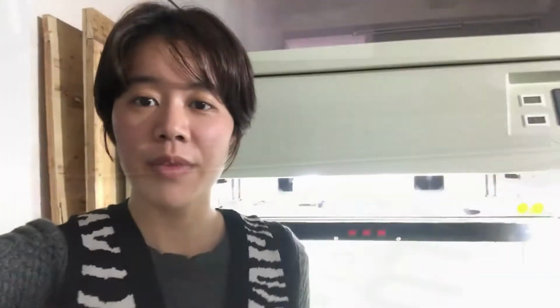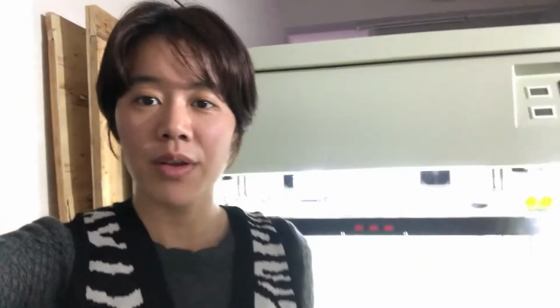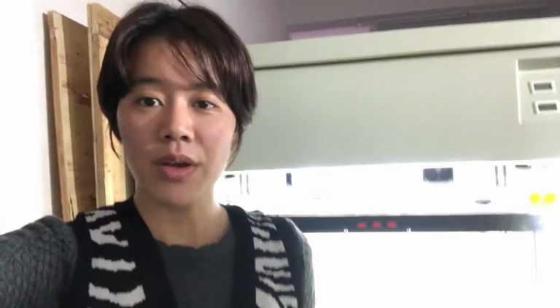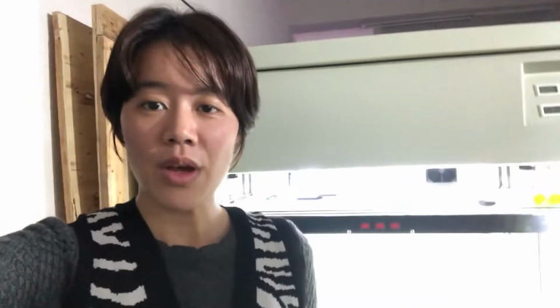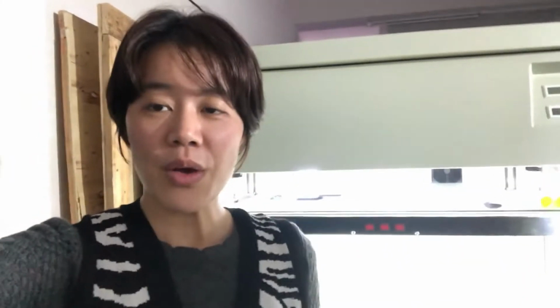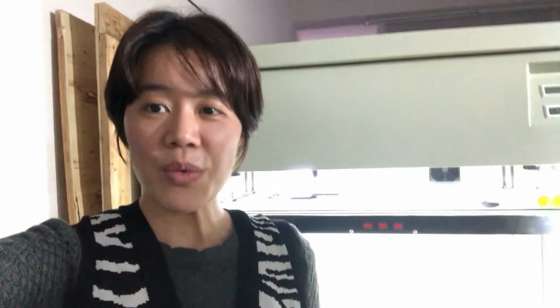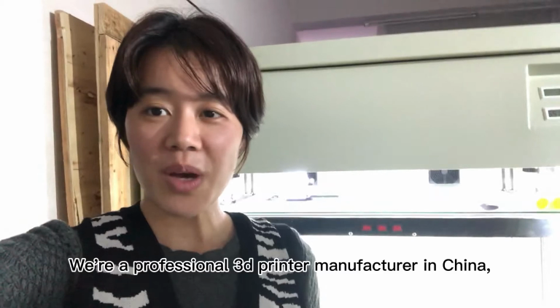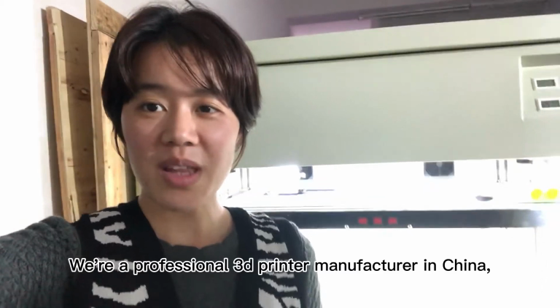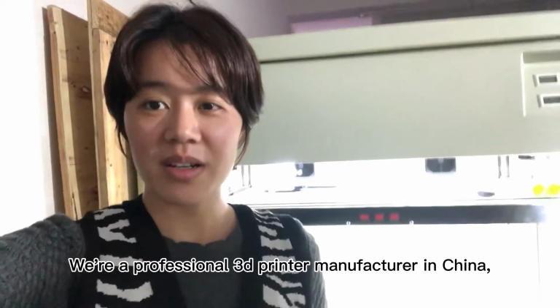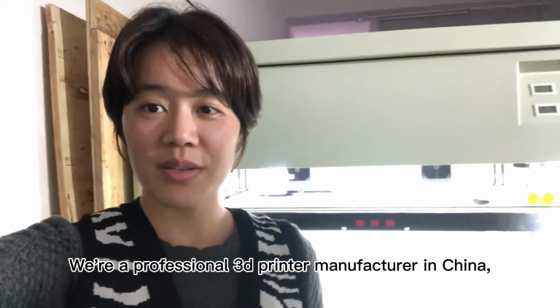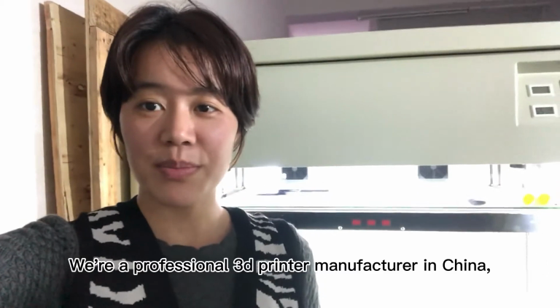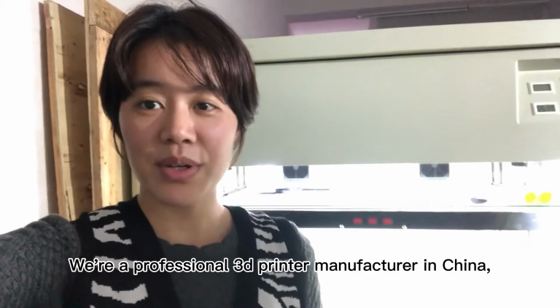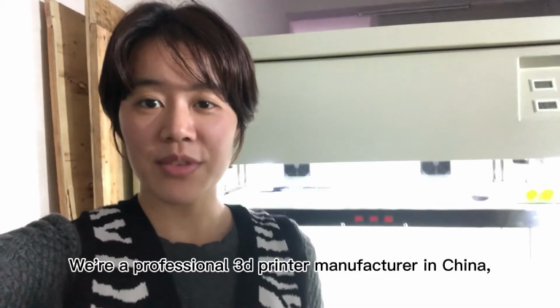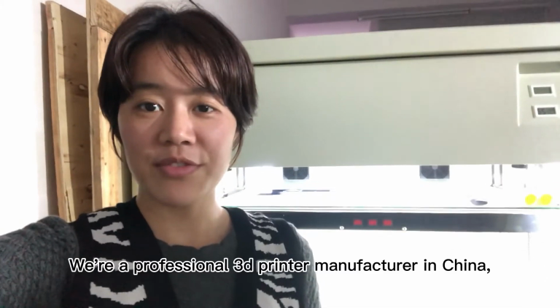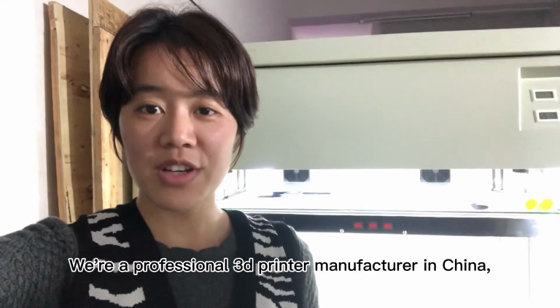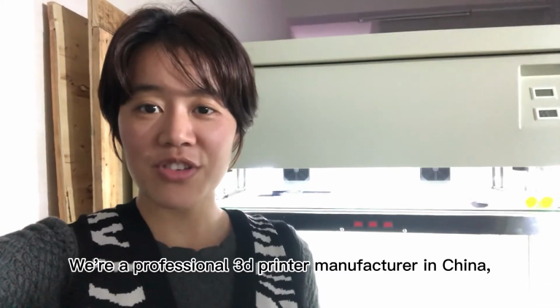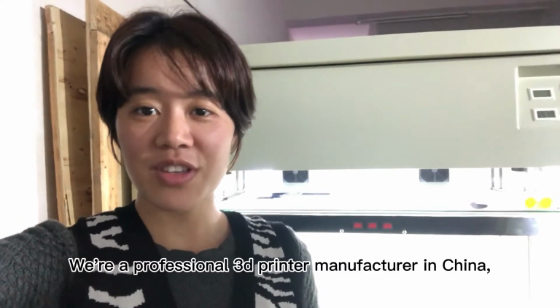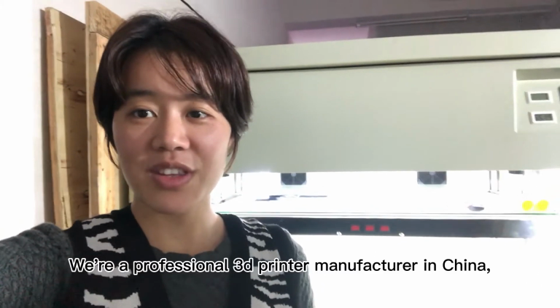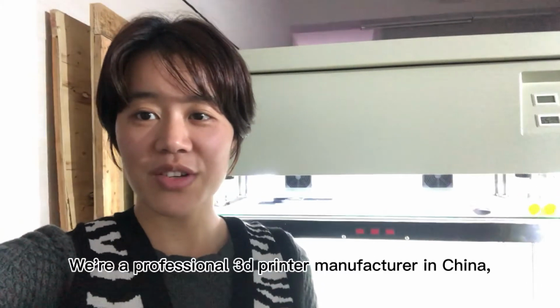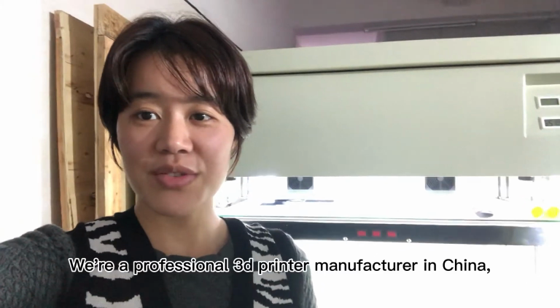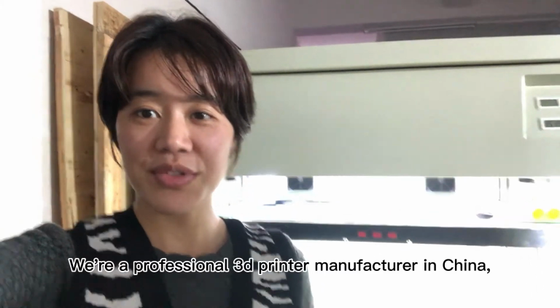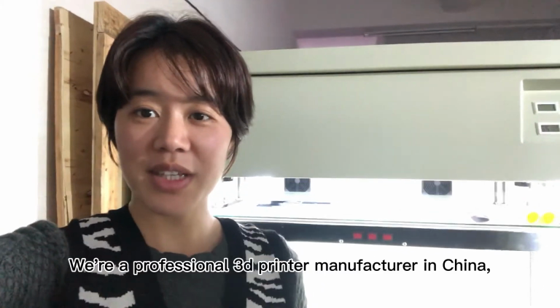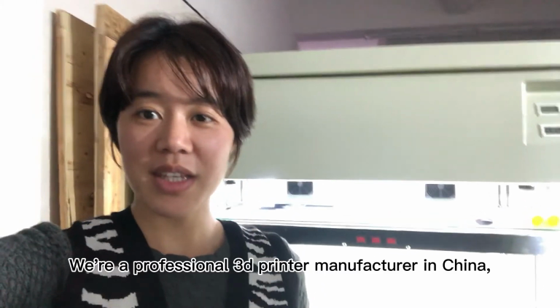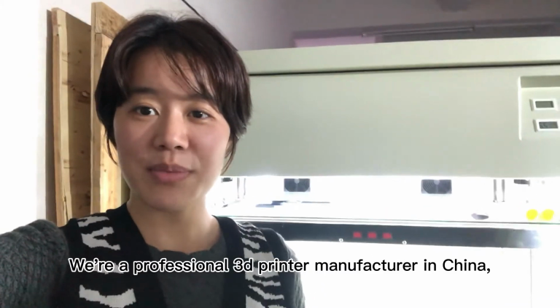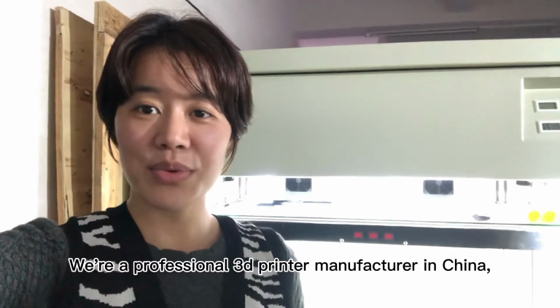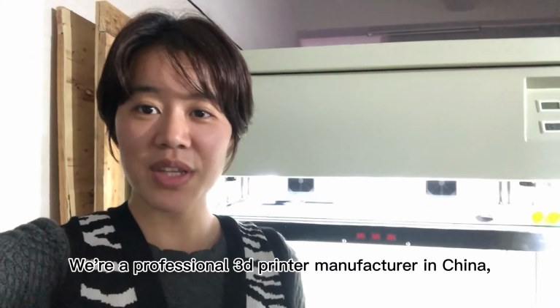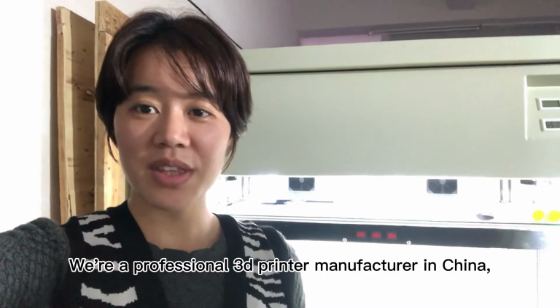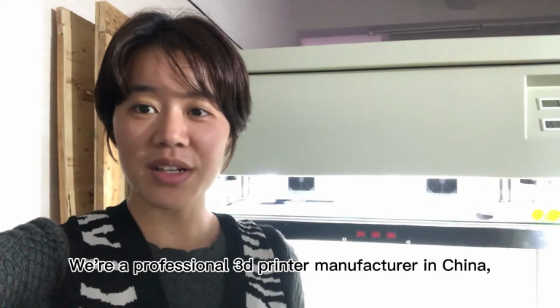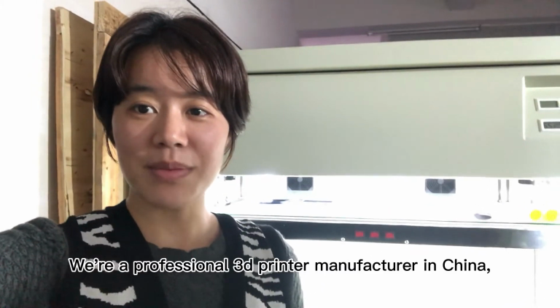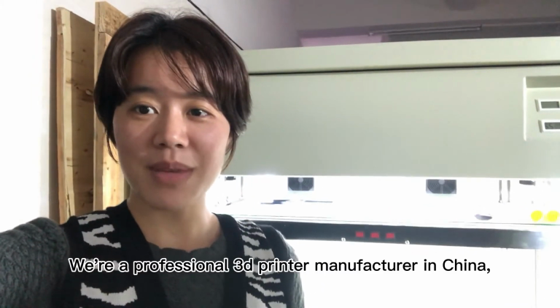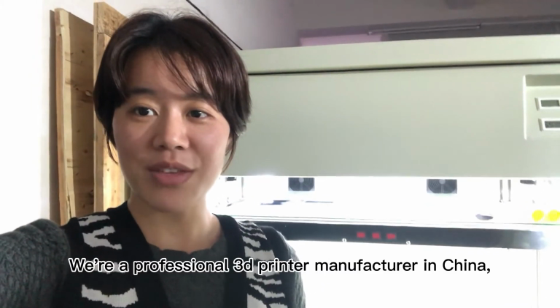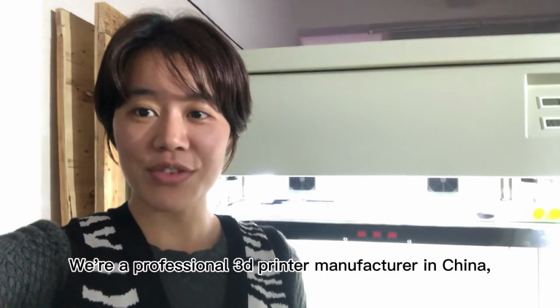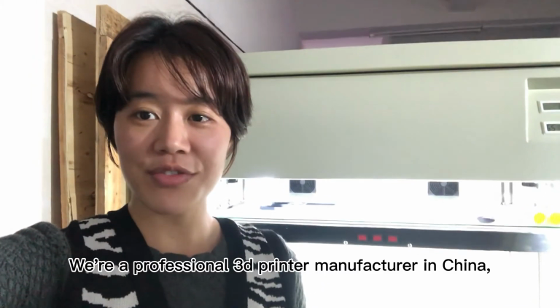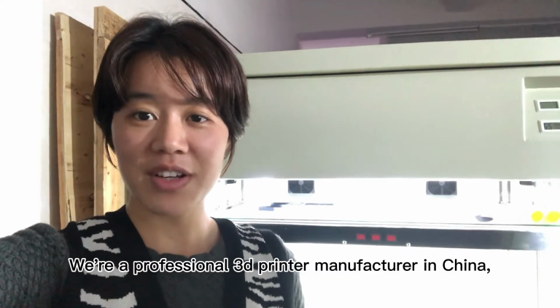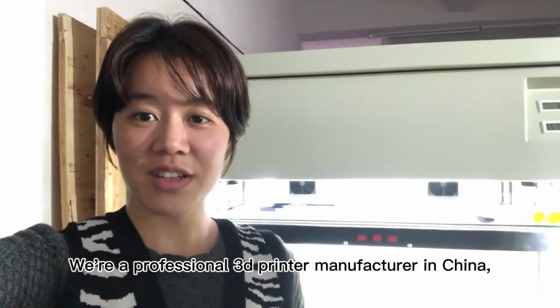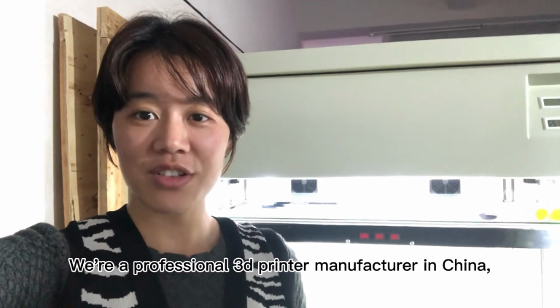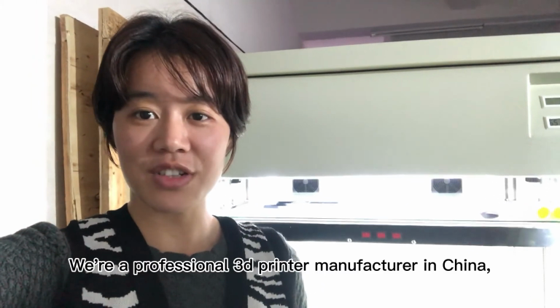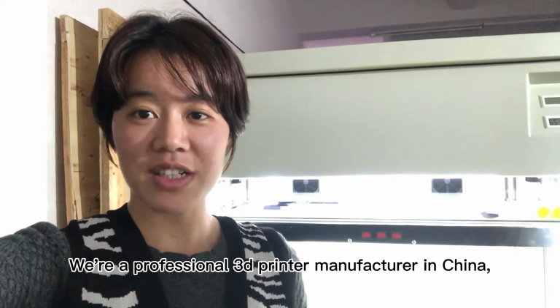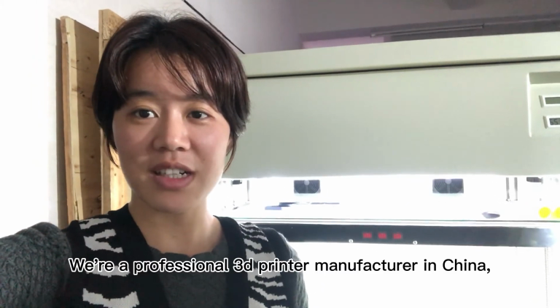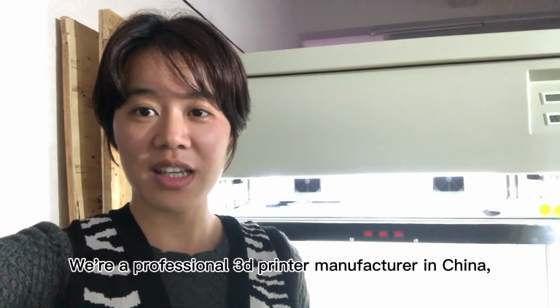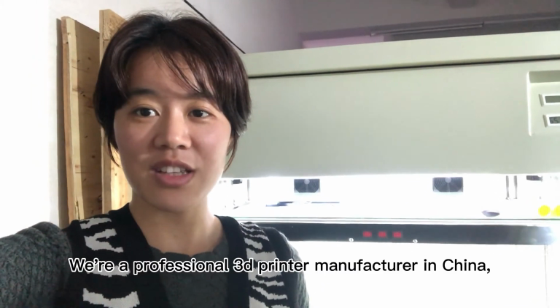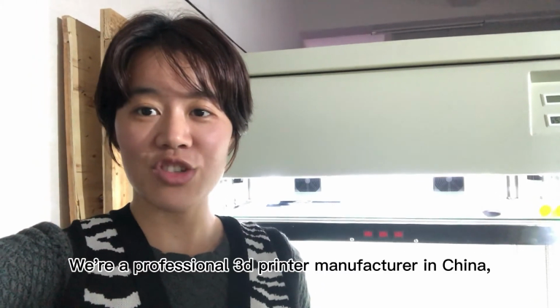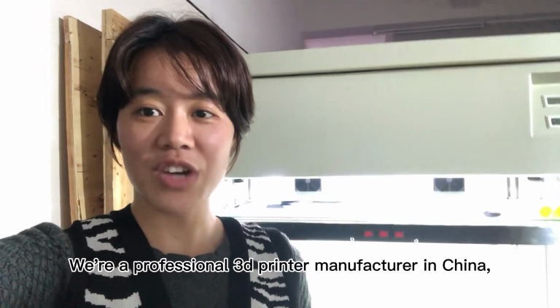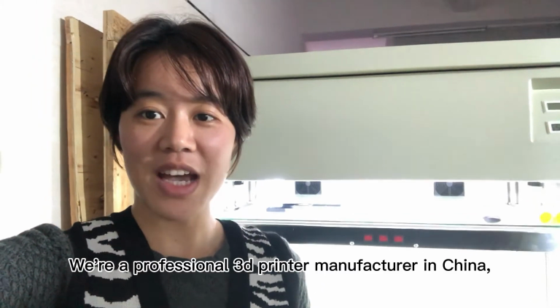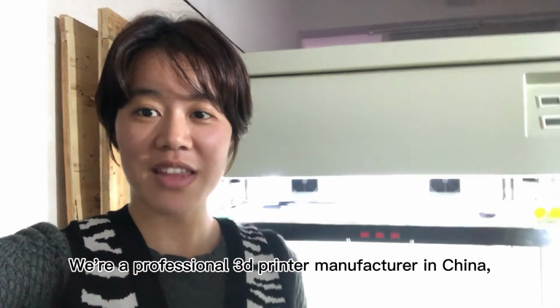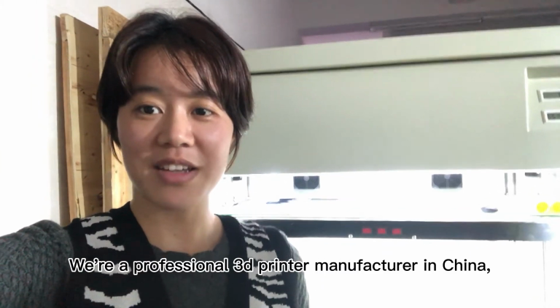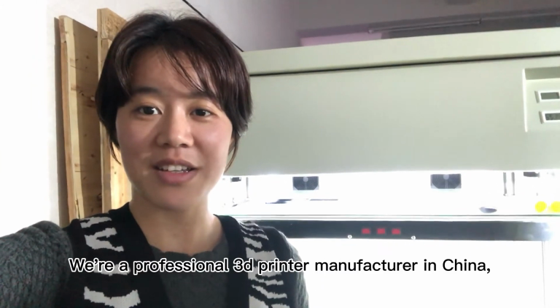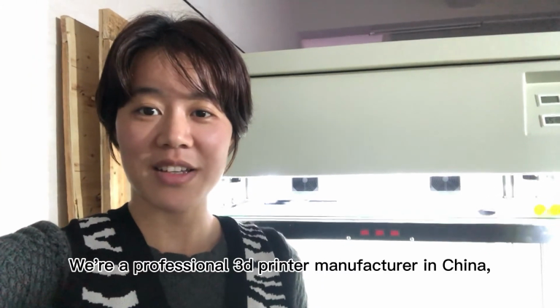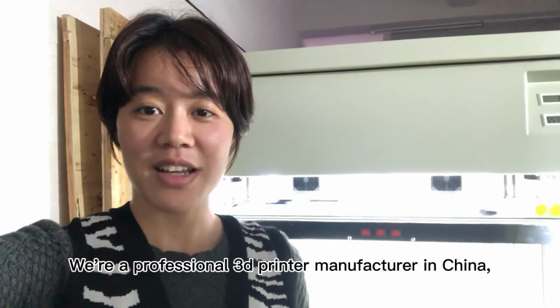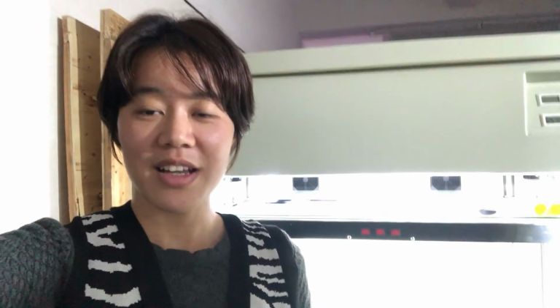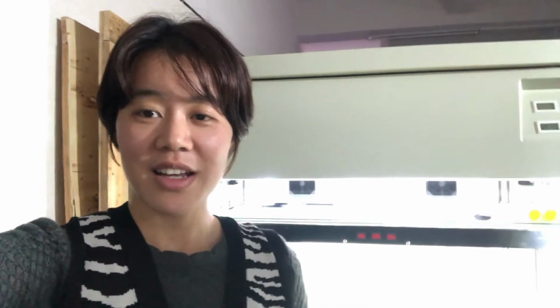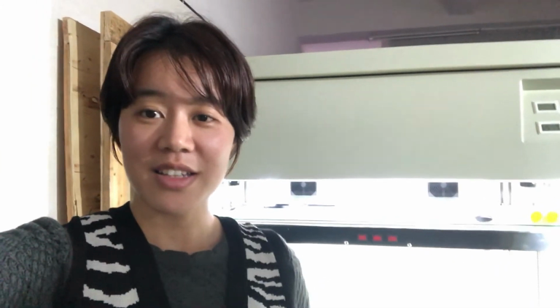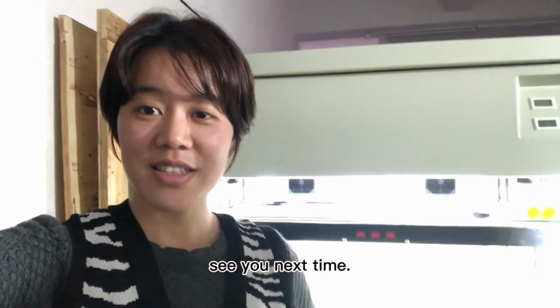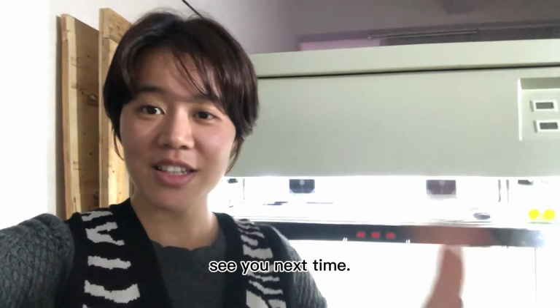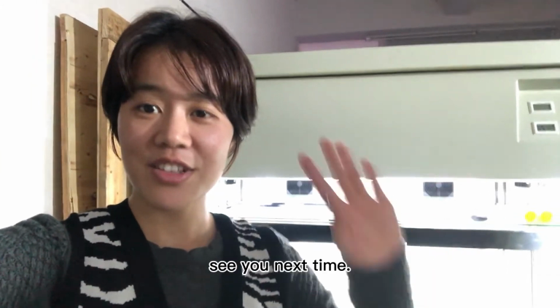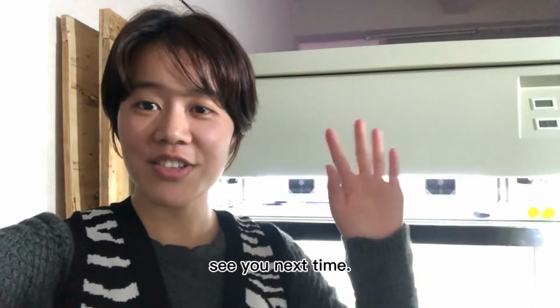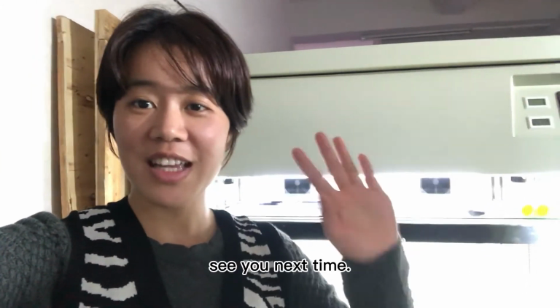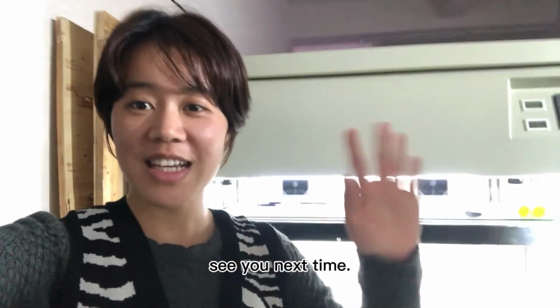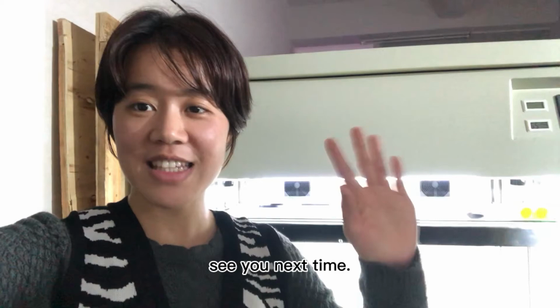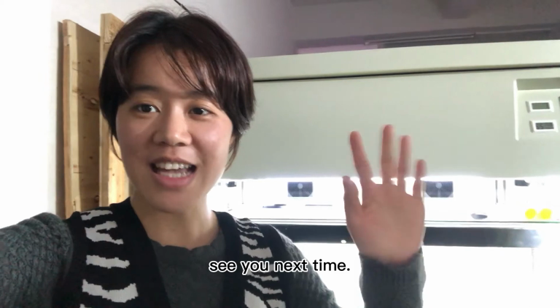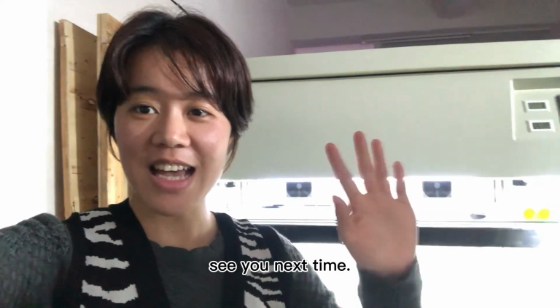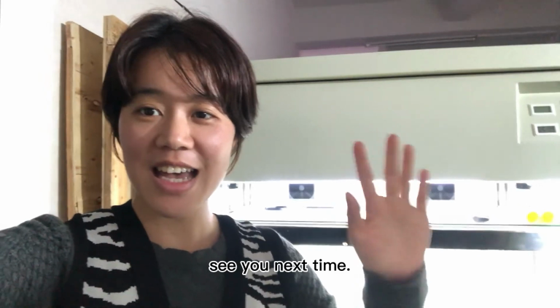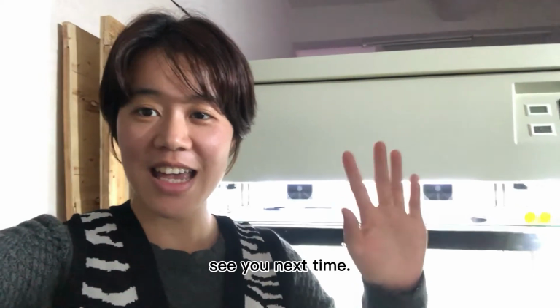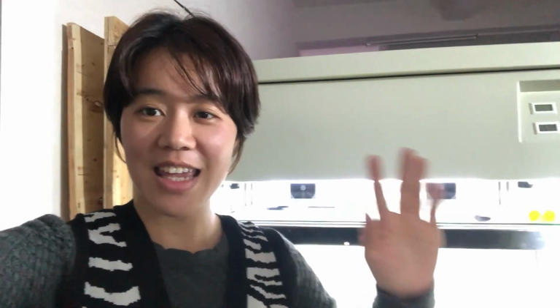We are the professional 3D printer manufacturer in China. See you next time!